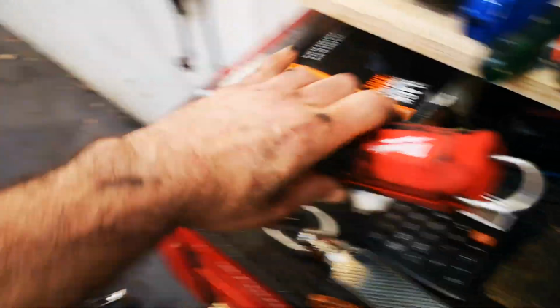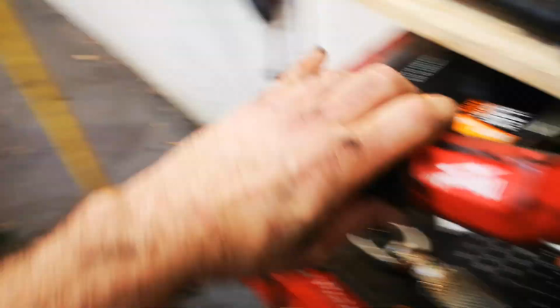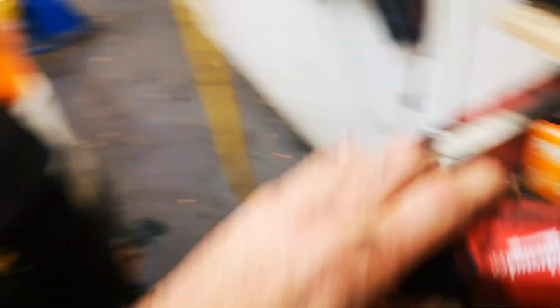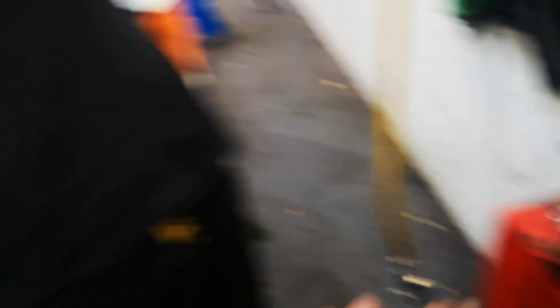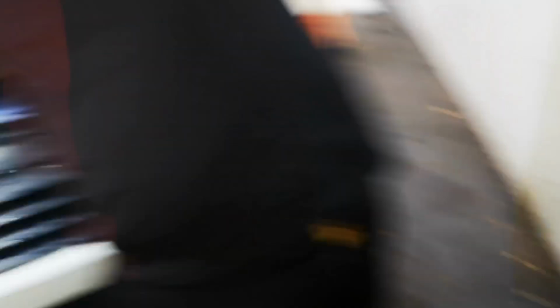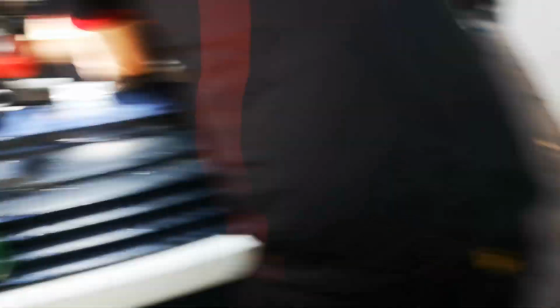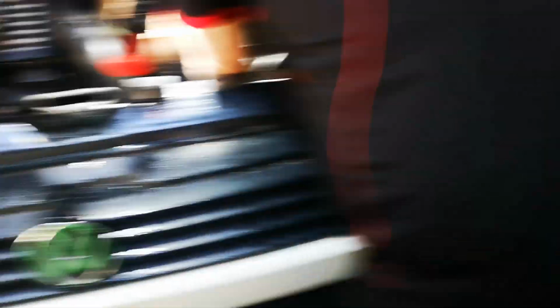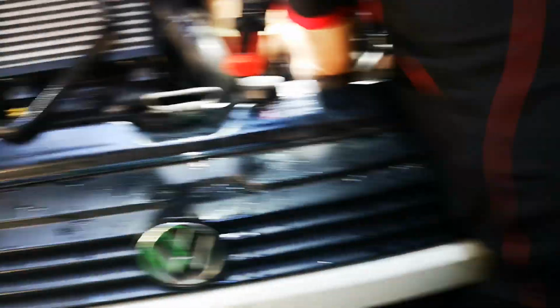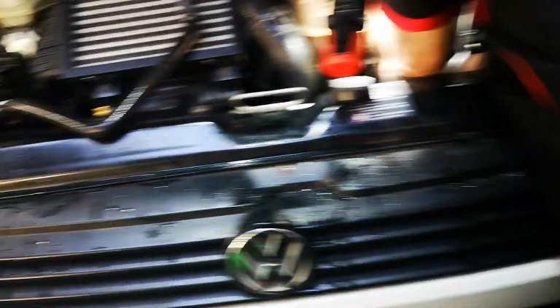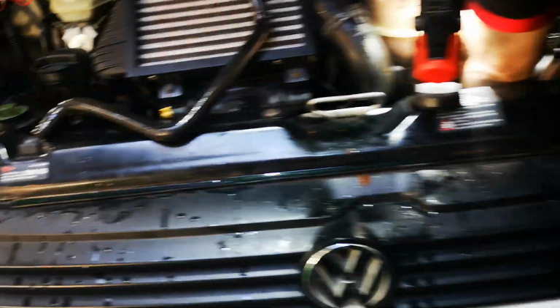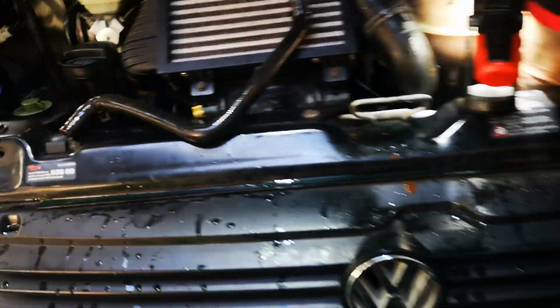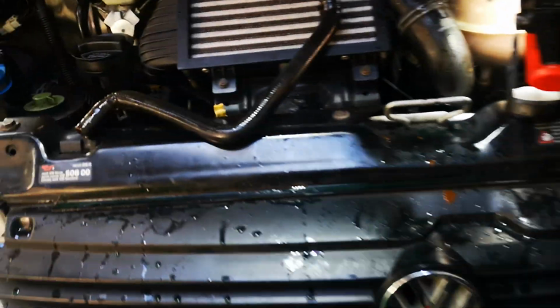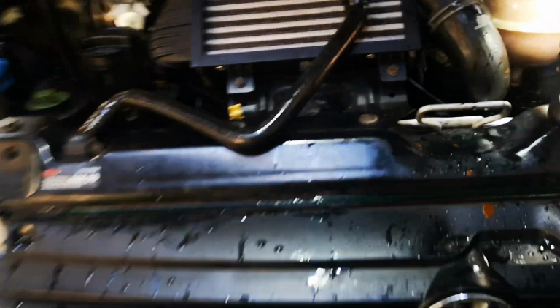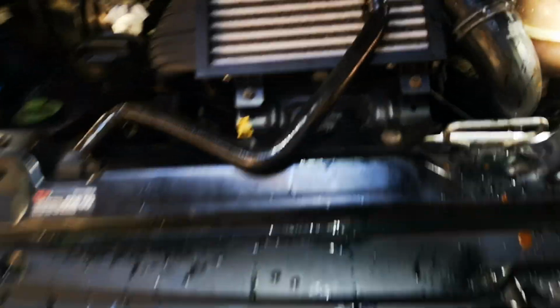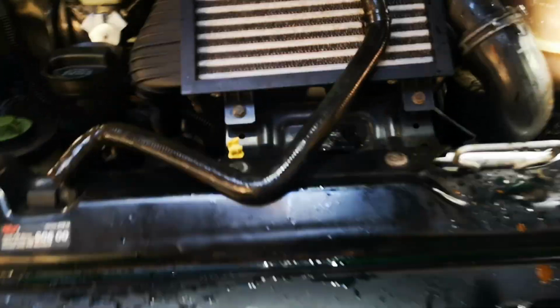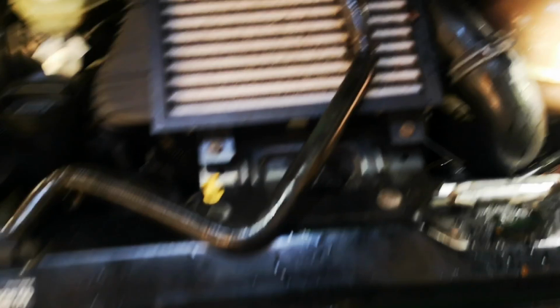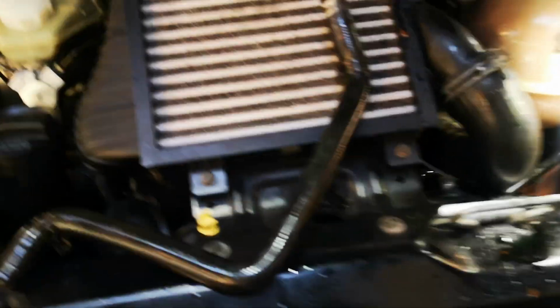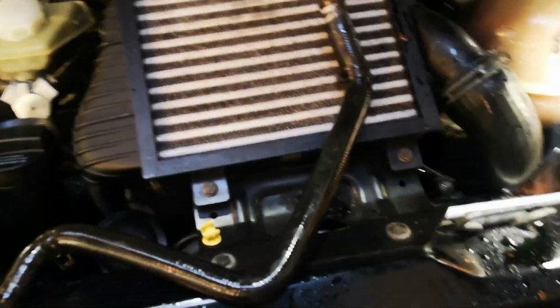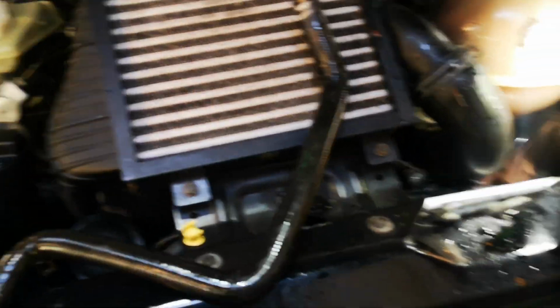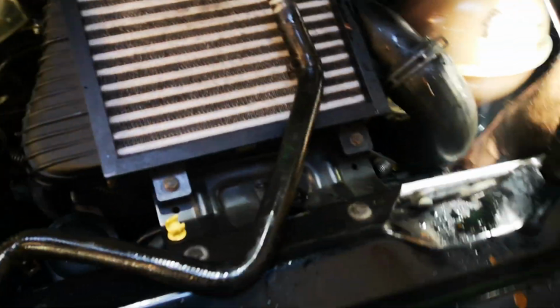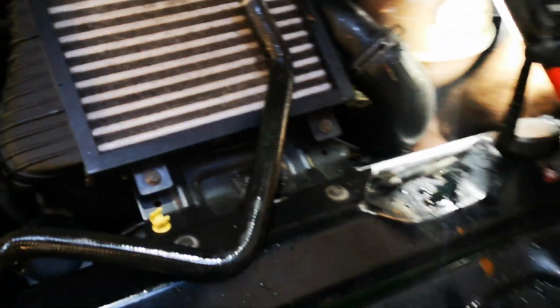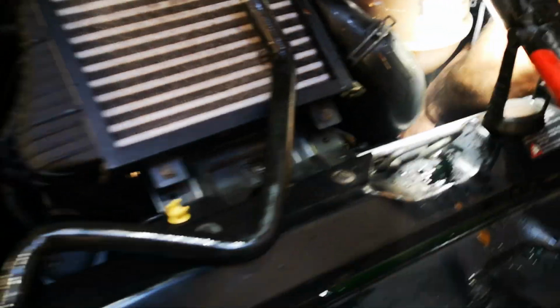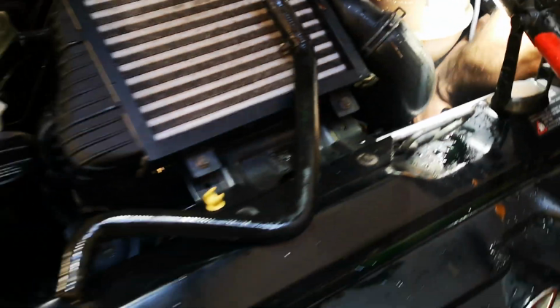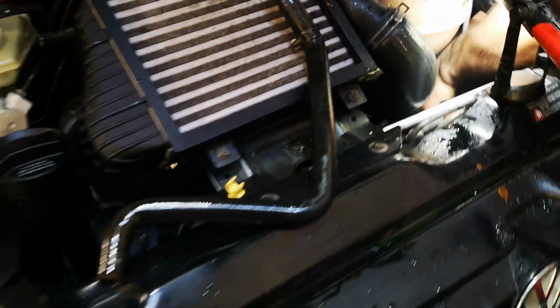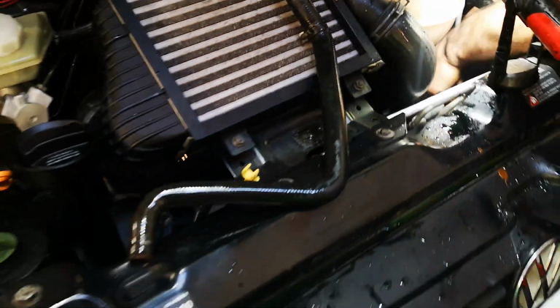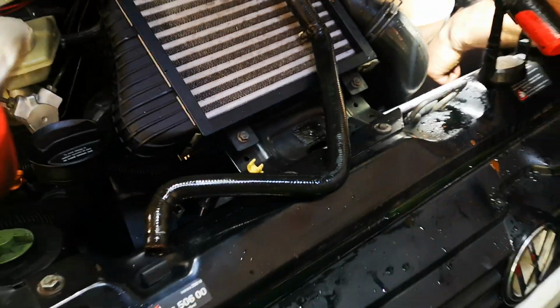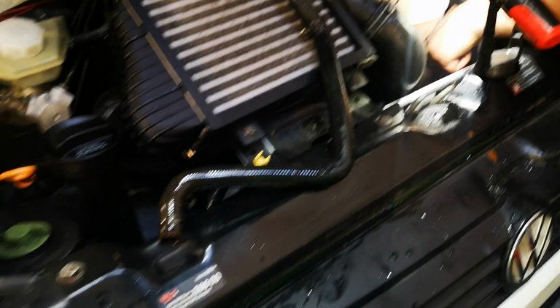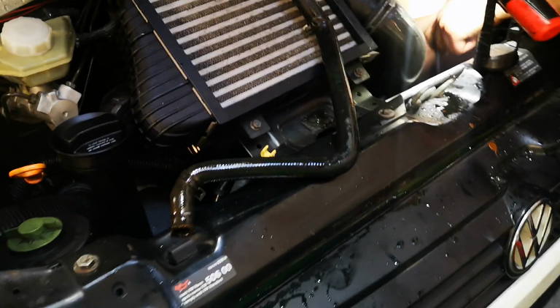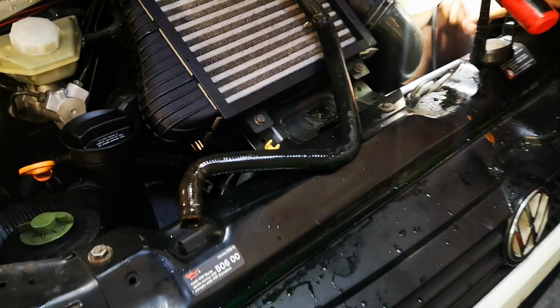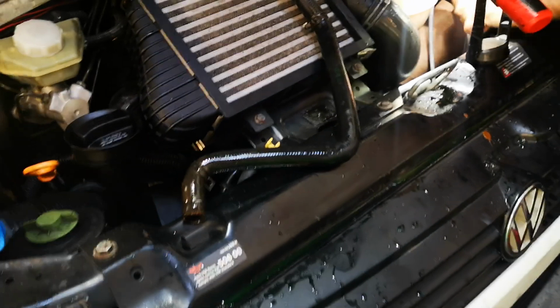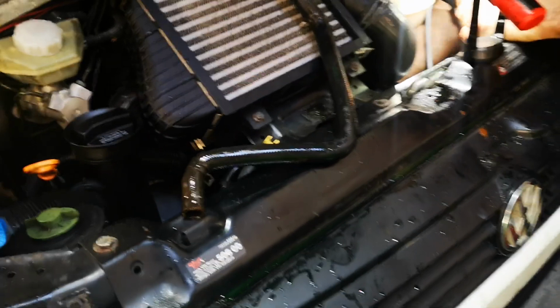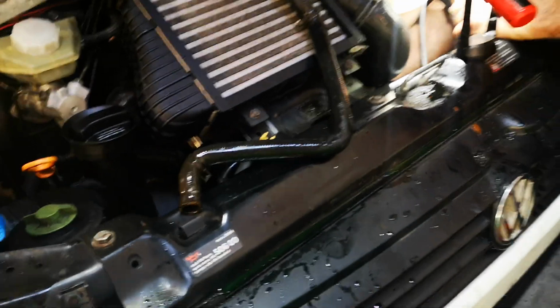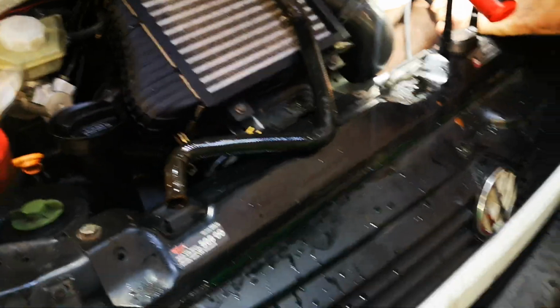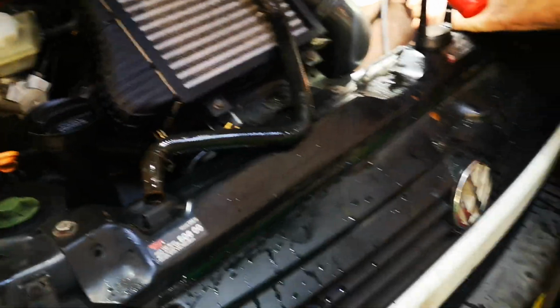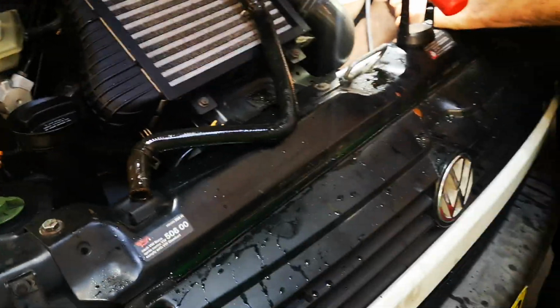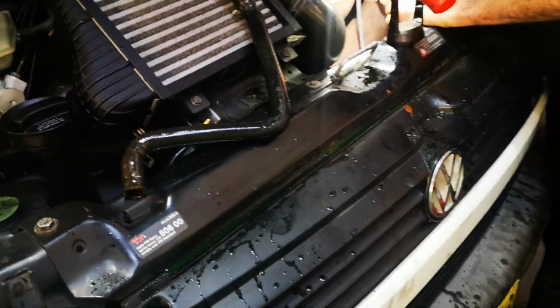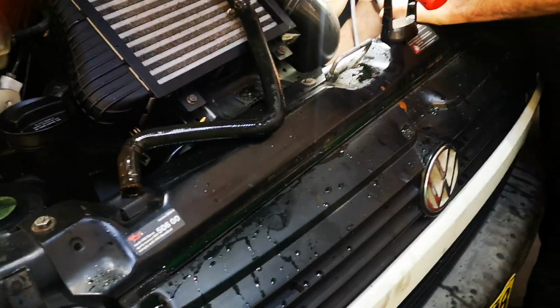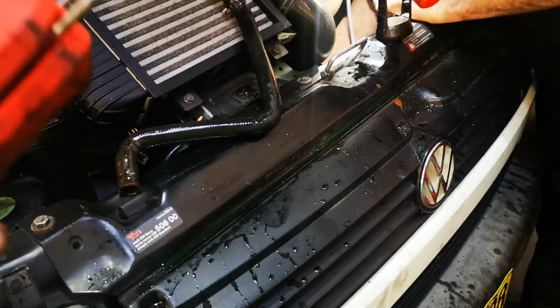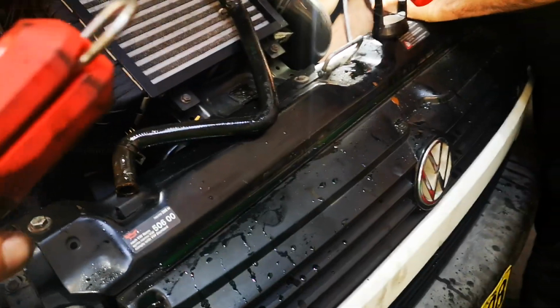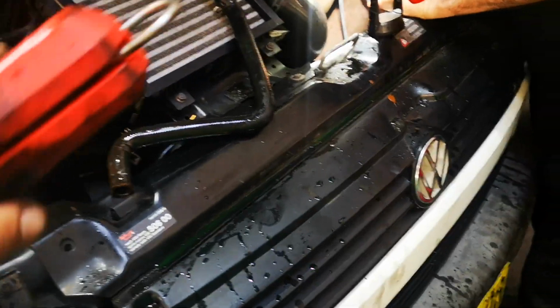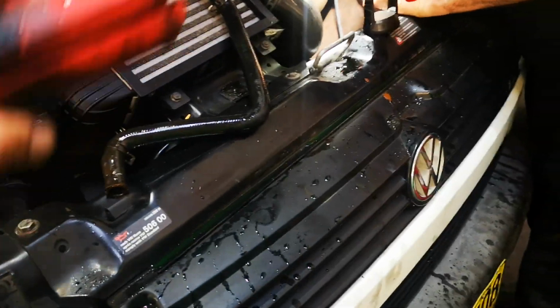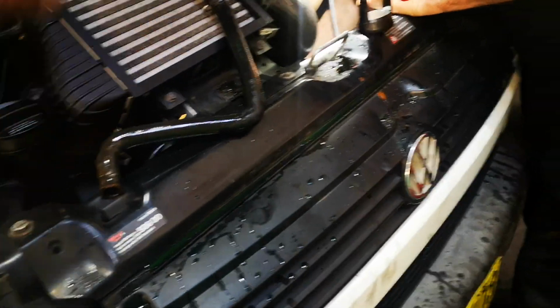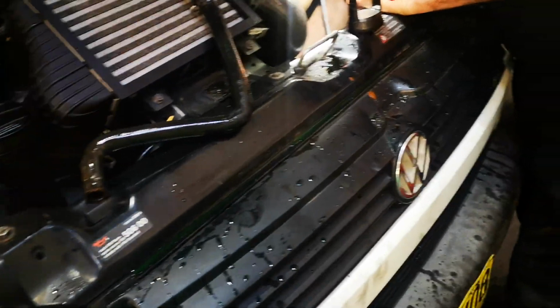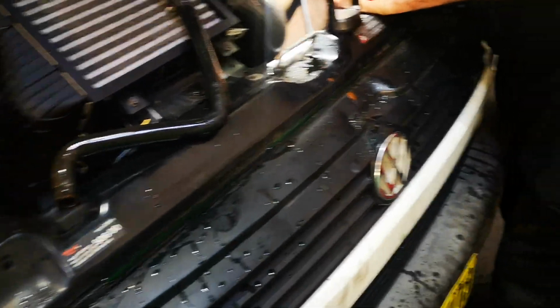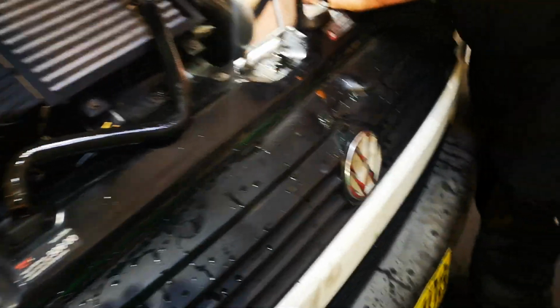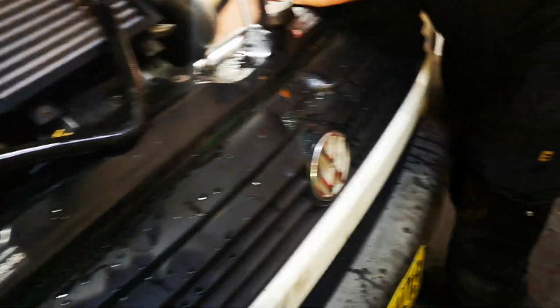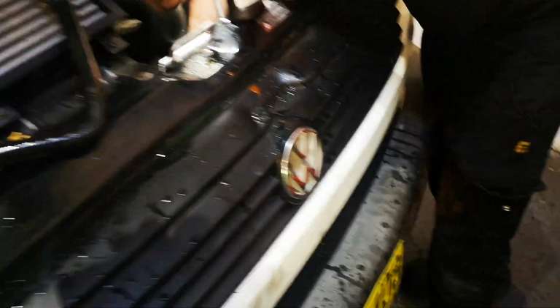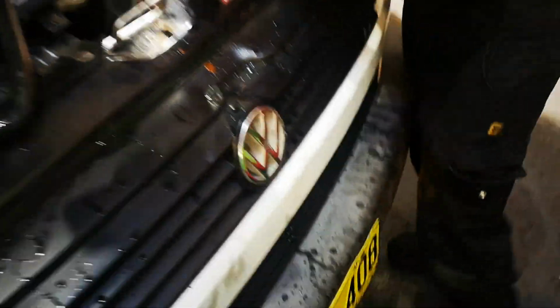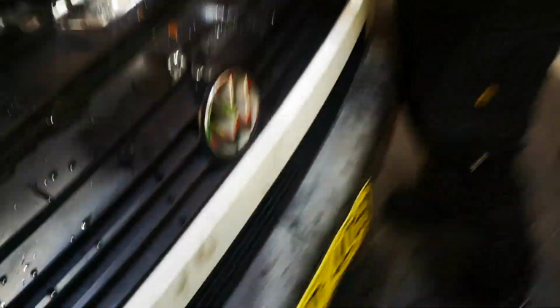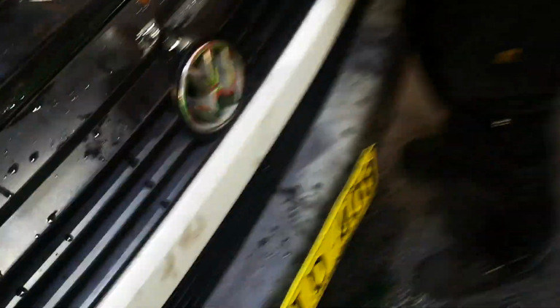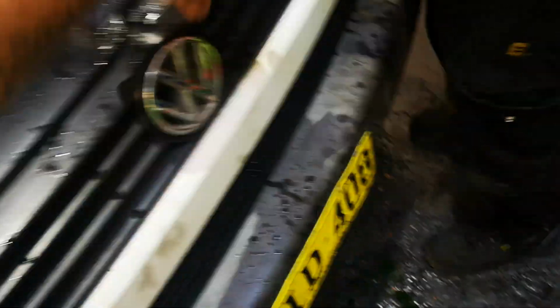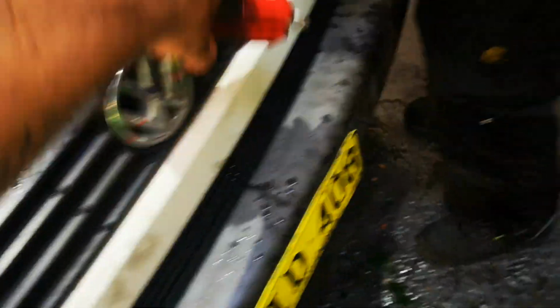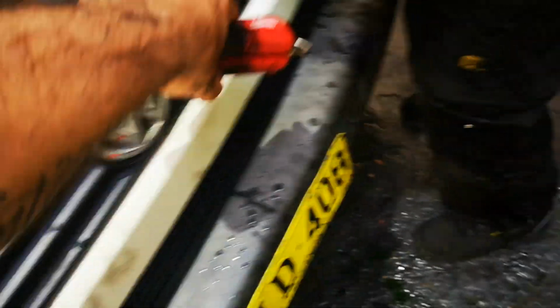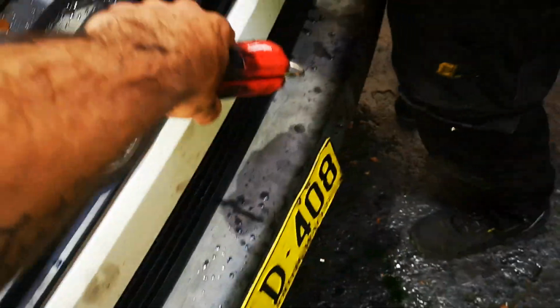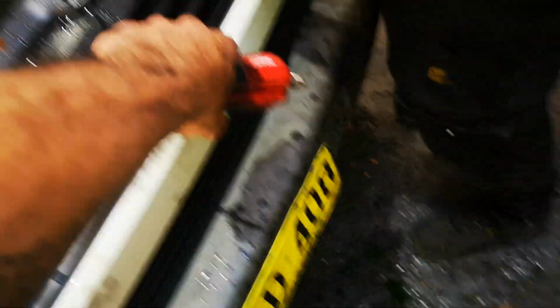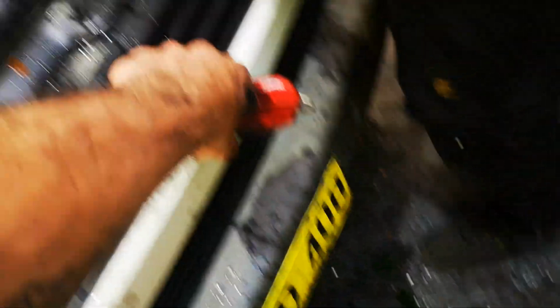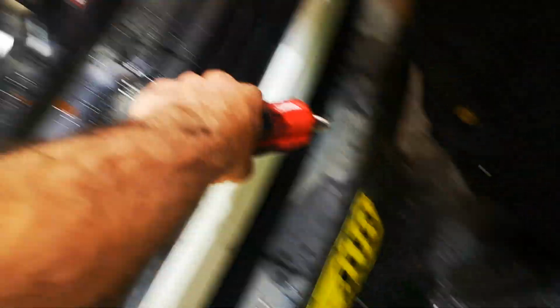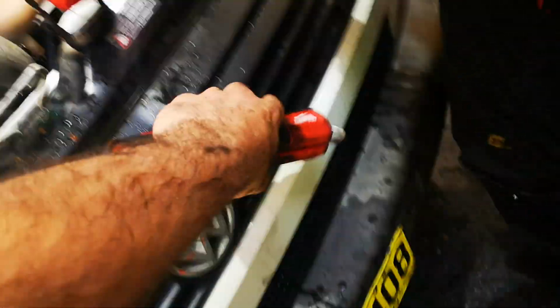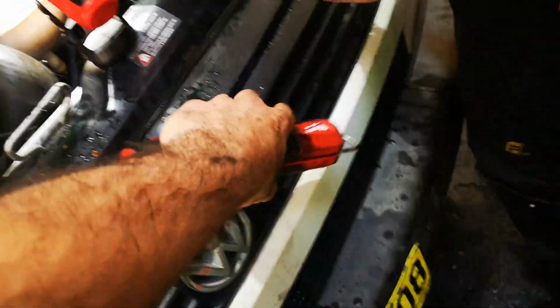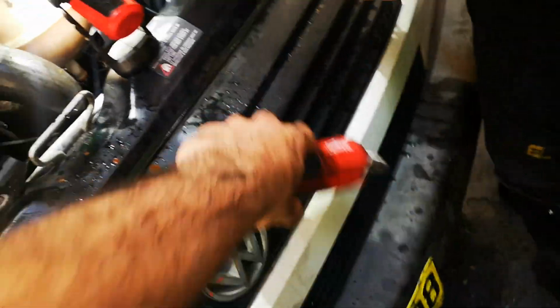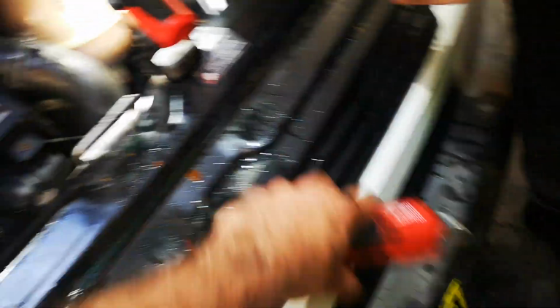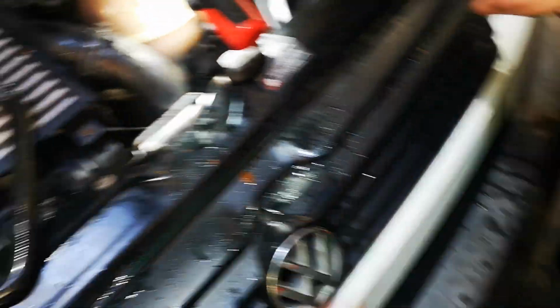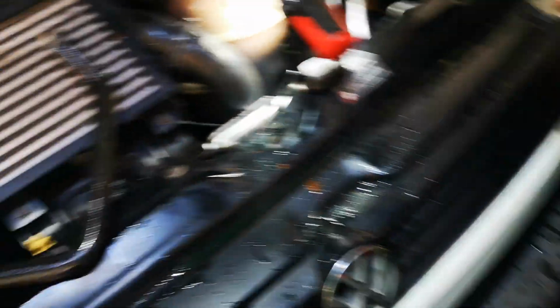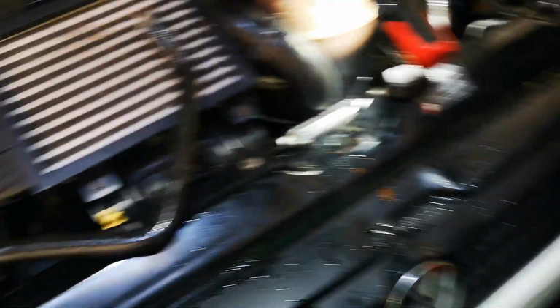This car can also have a blockage in the auxiliary electric water pump, which is situated about here at the bottom of the car.